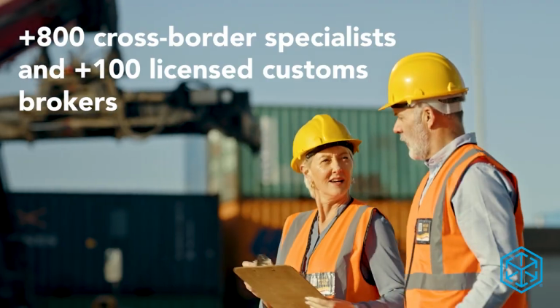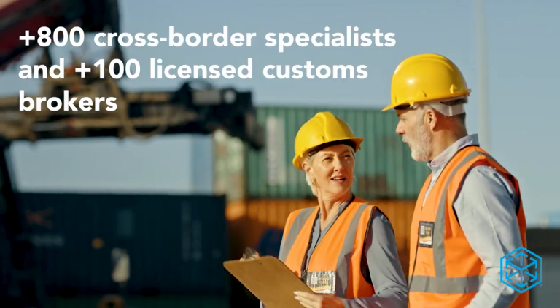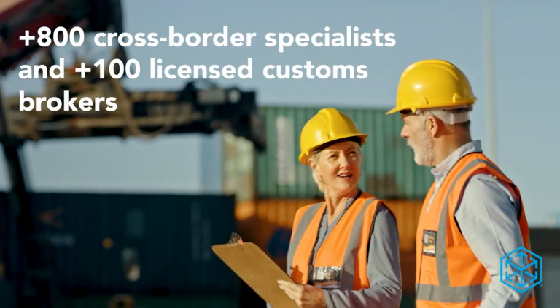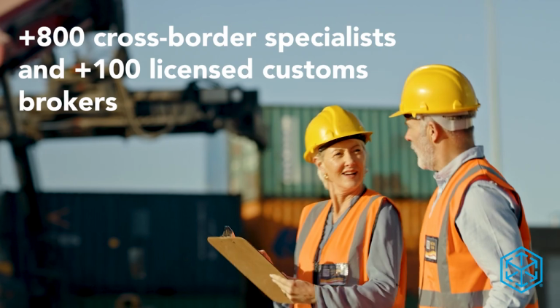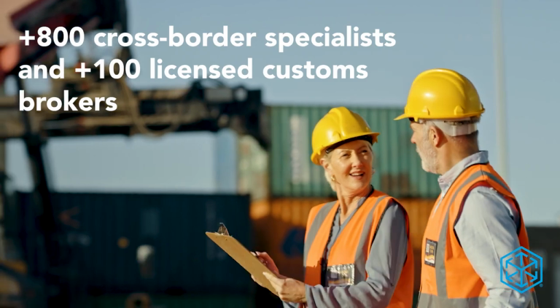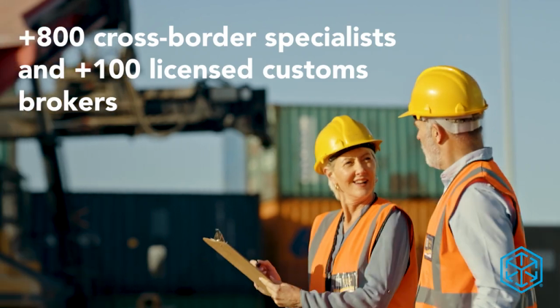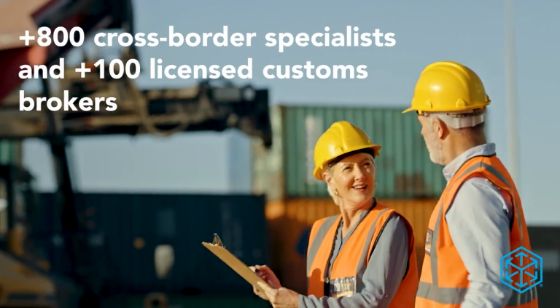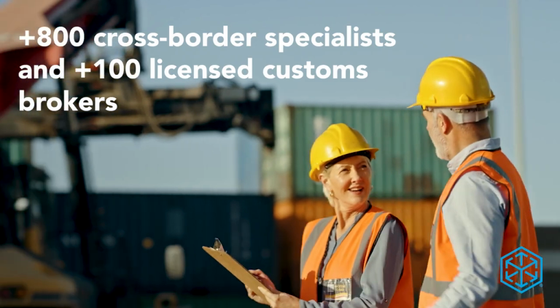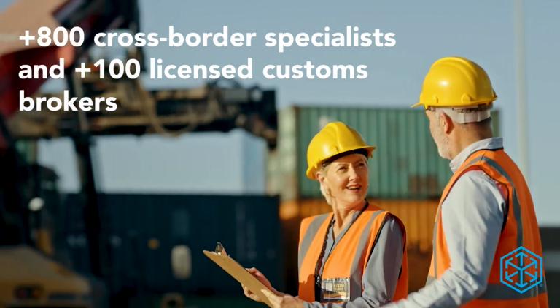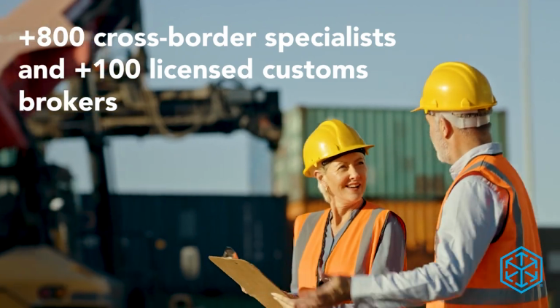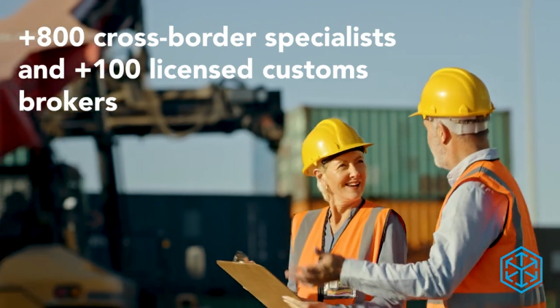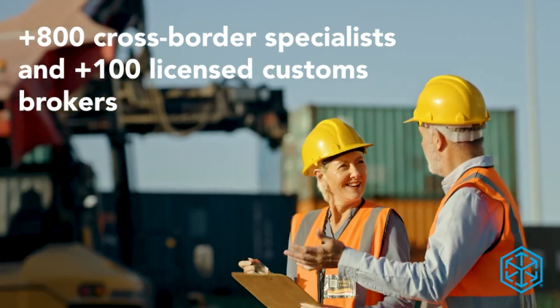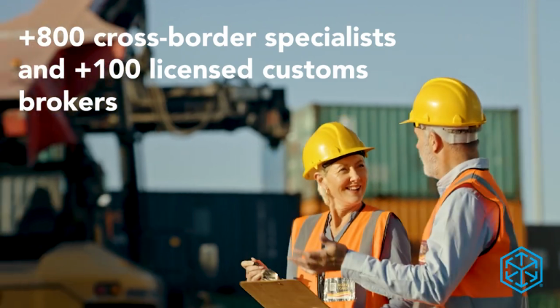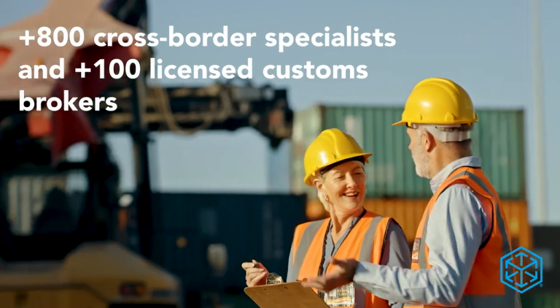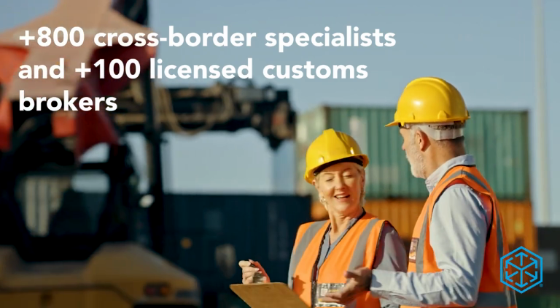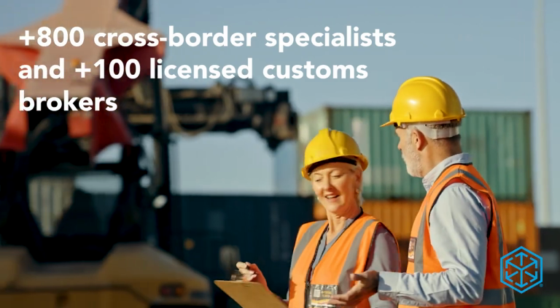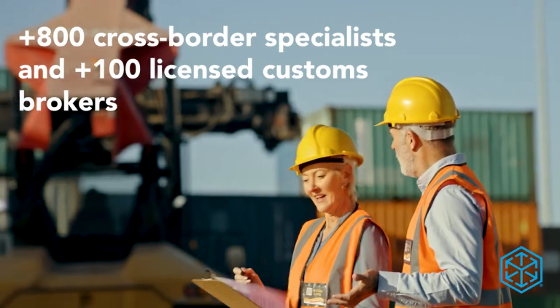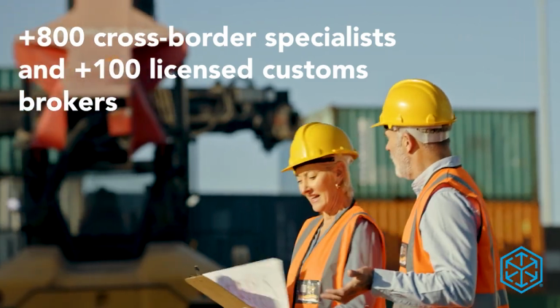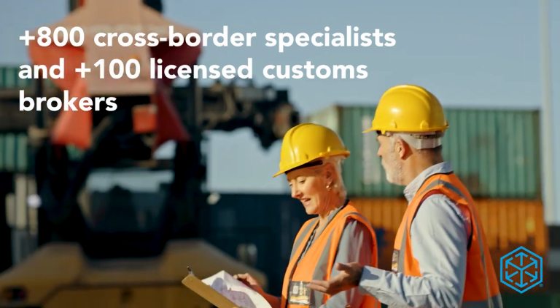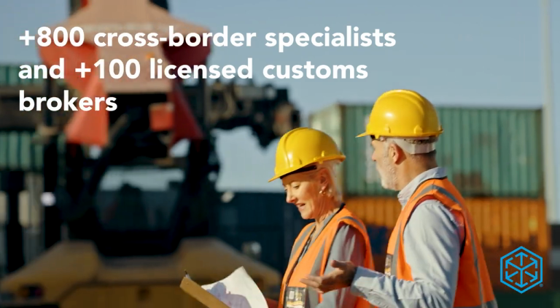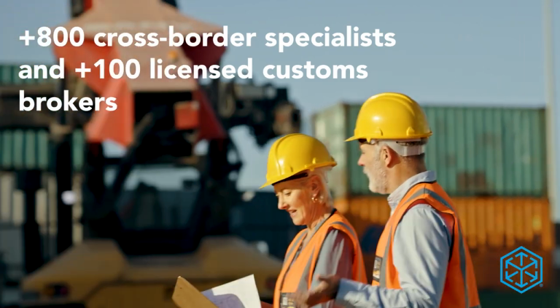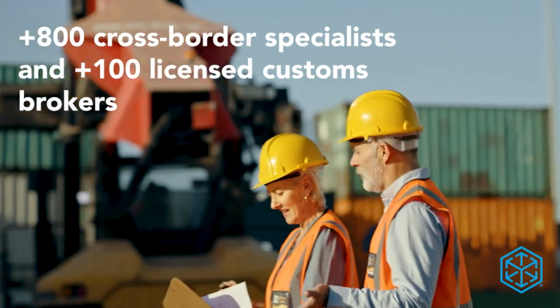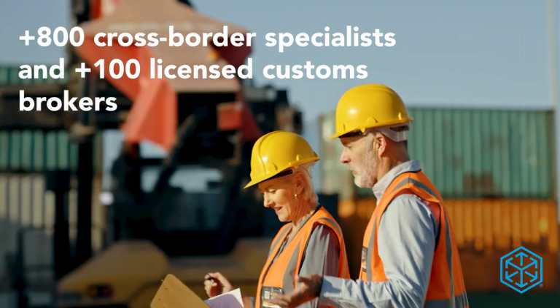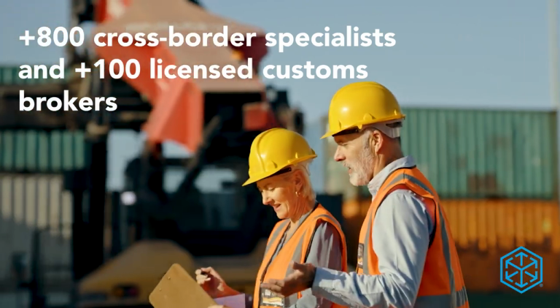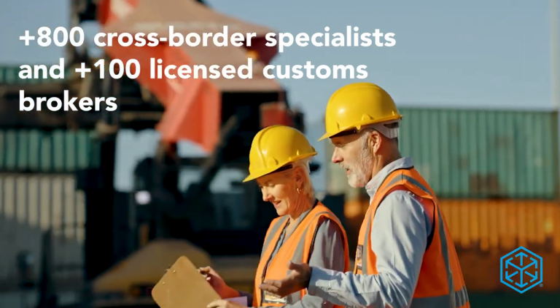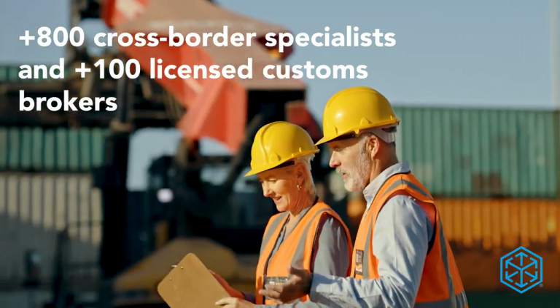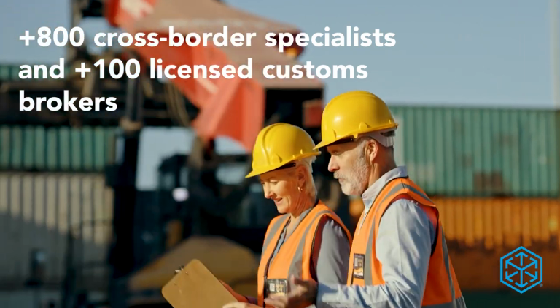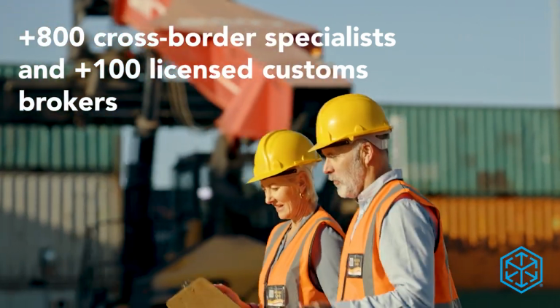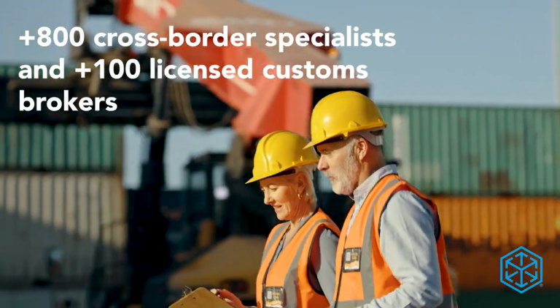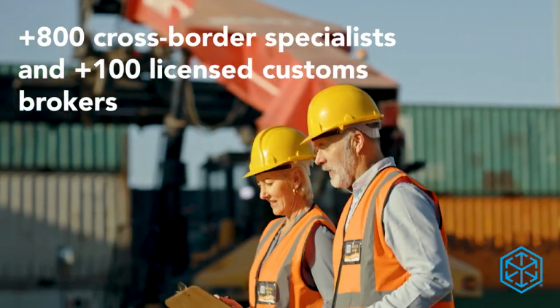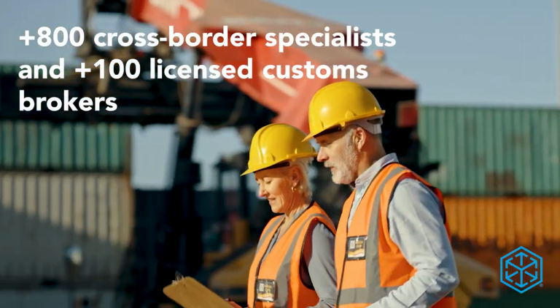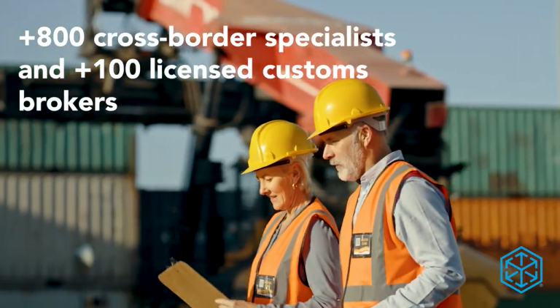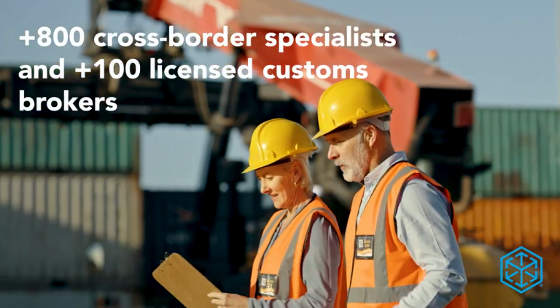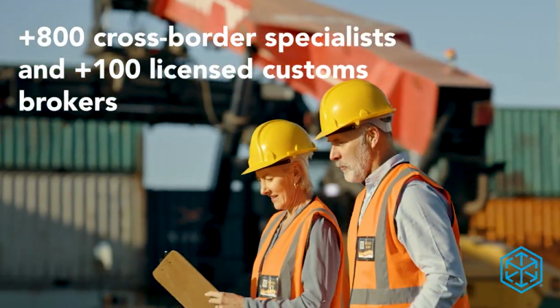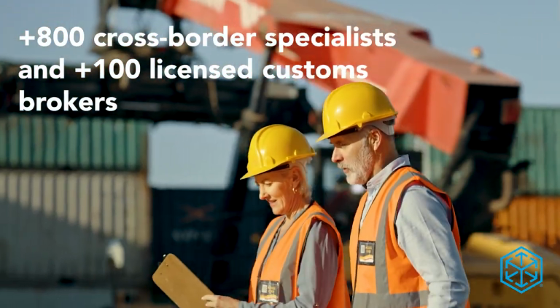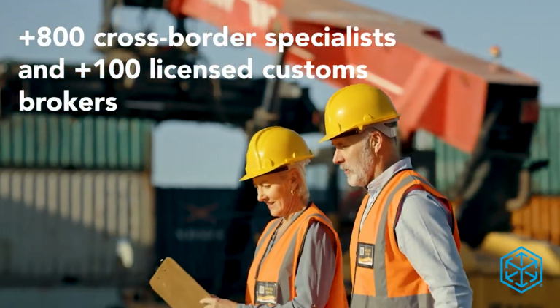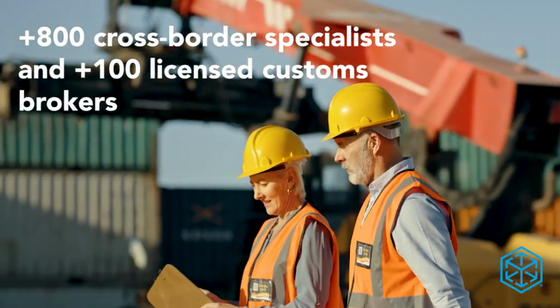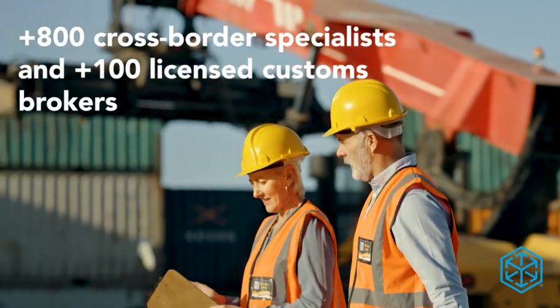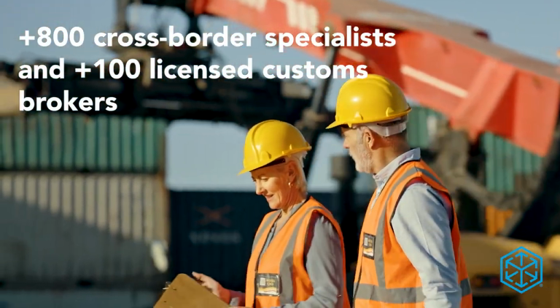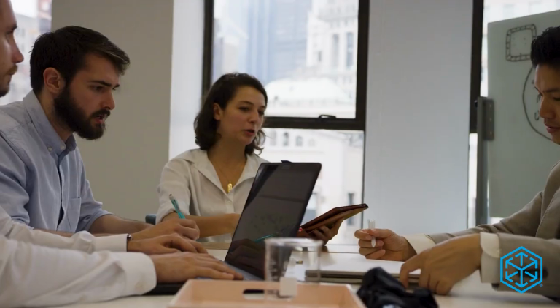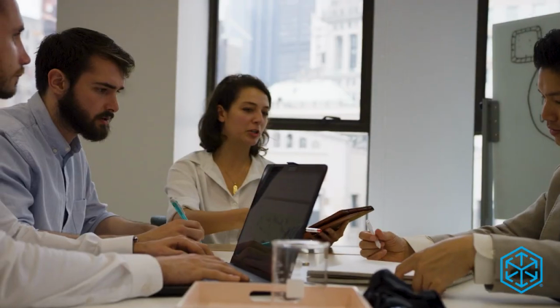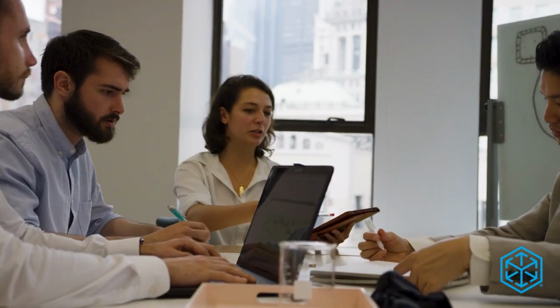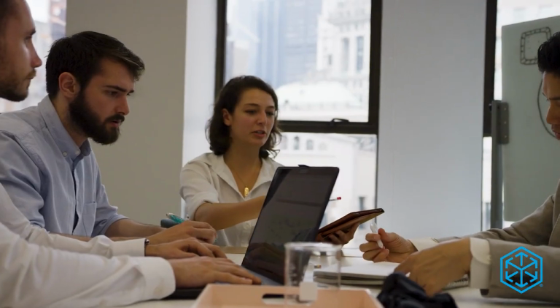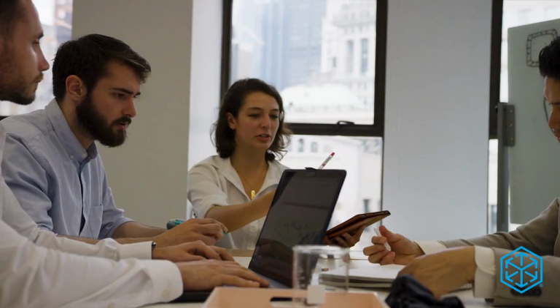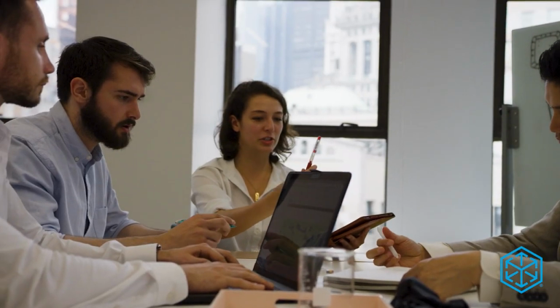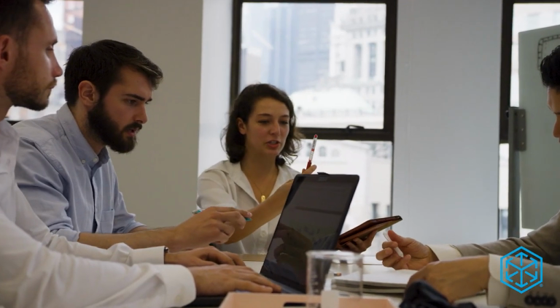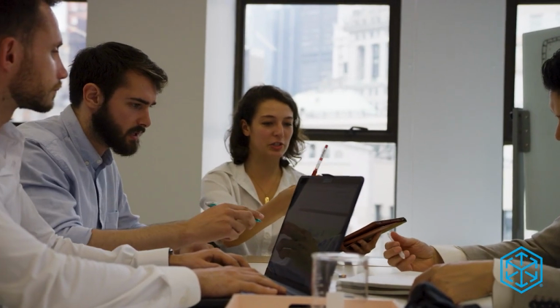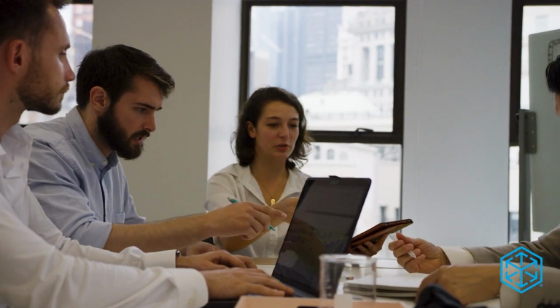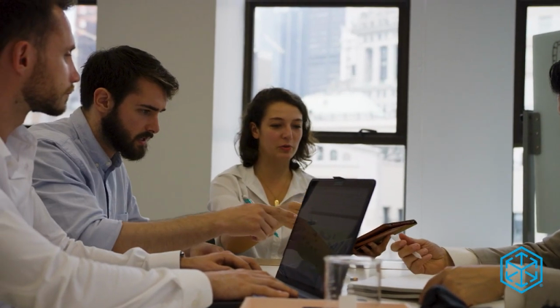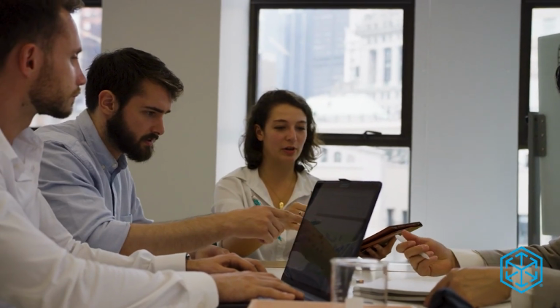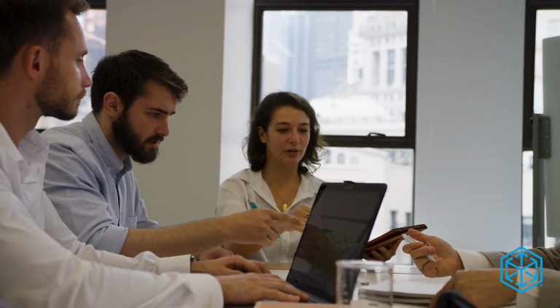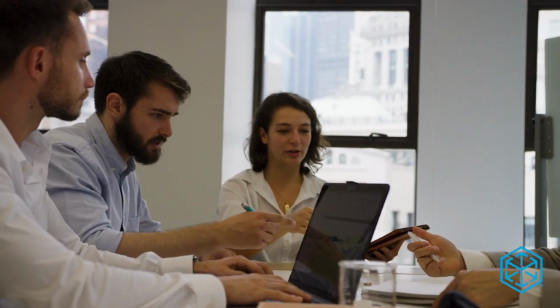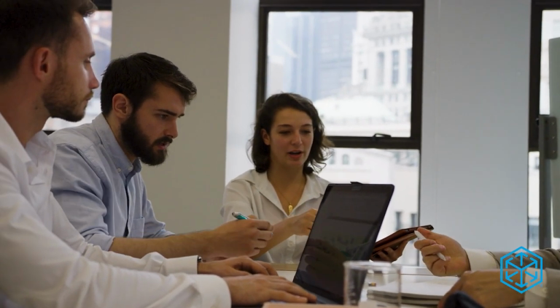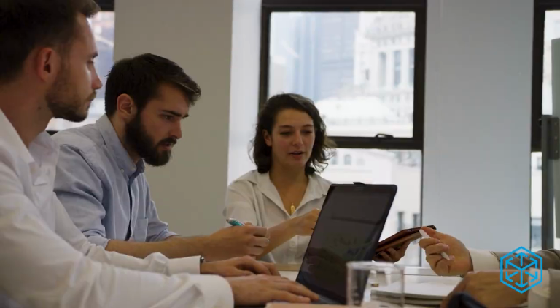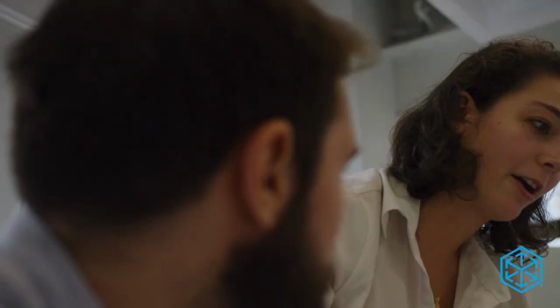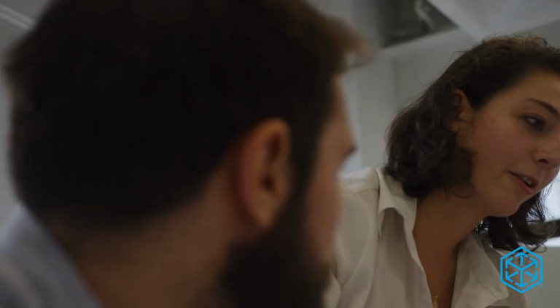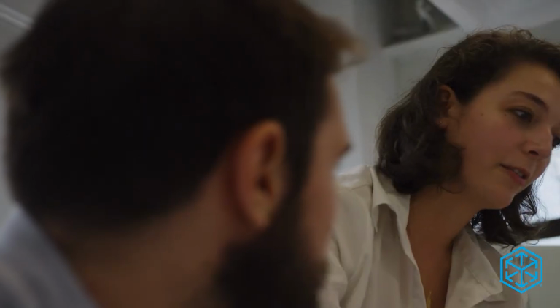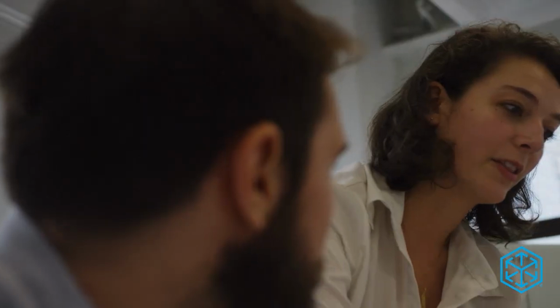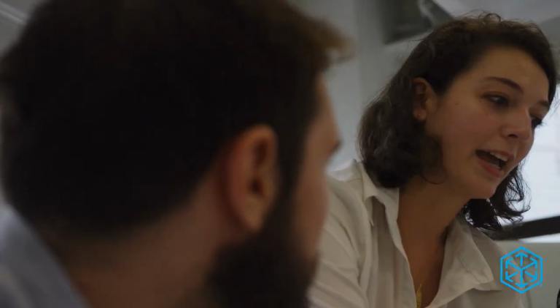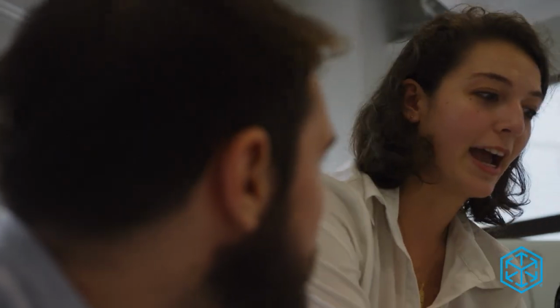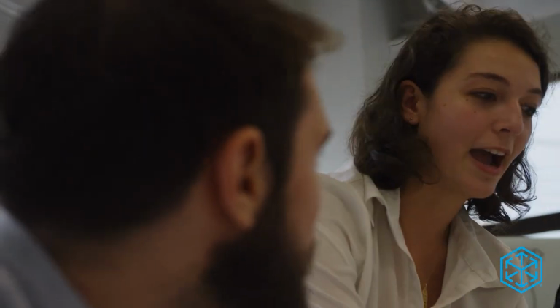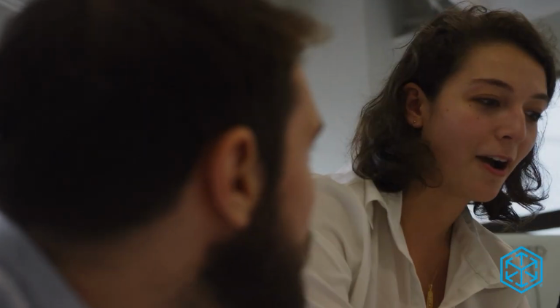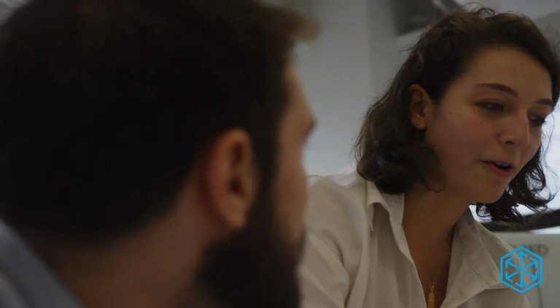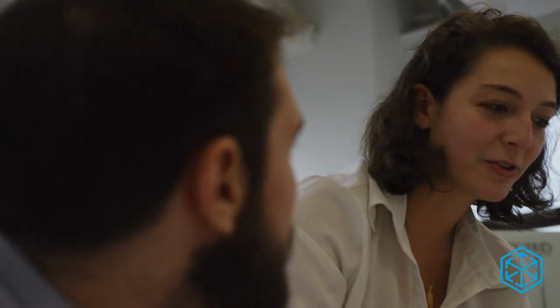As your liaison with relevant agencies, our specialists process filings timely, accurately, and with integrity.